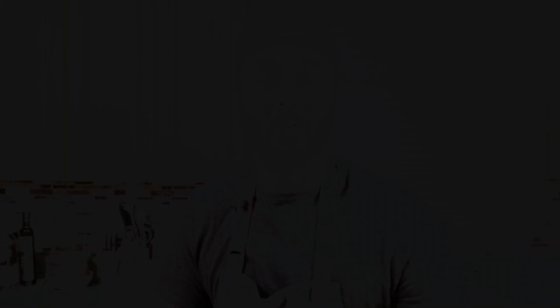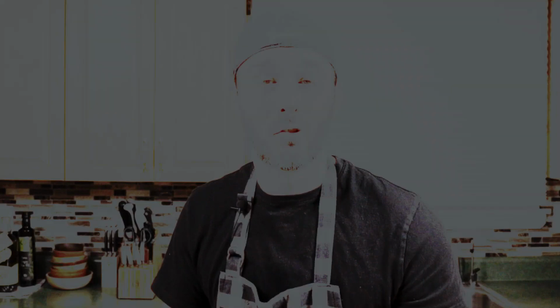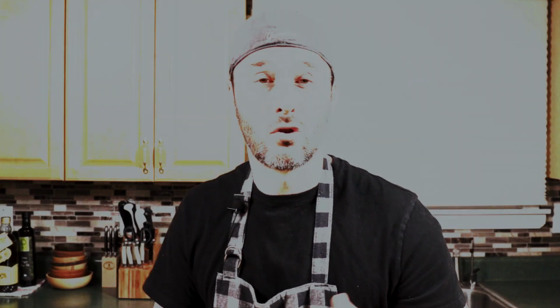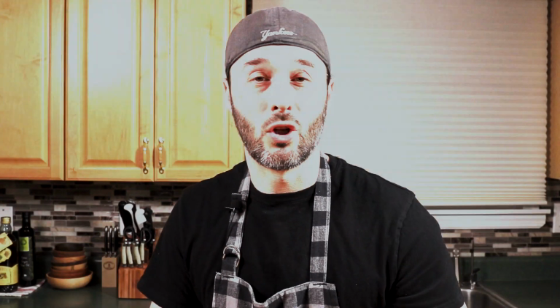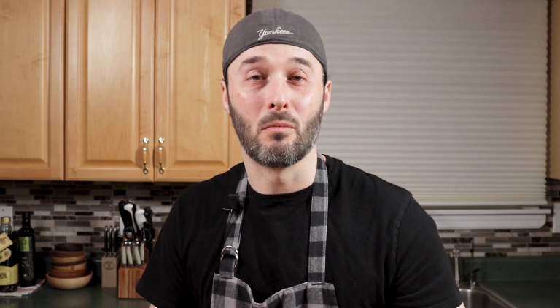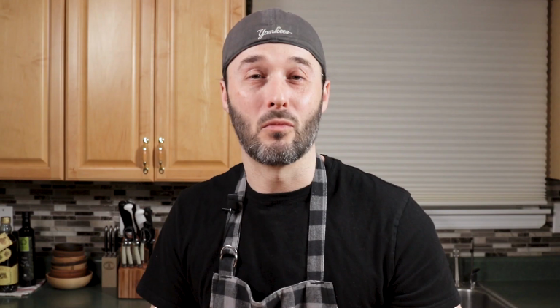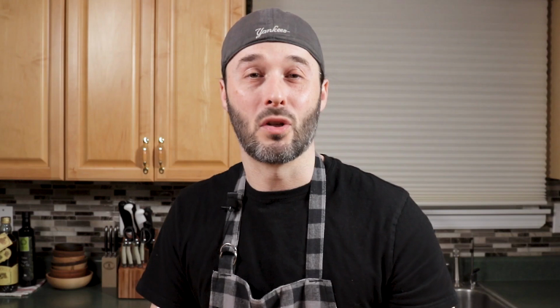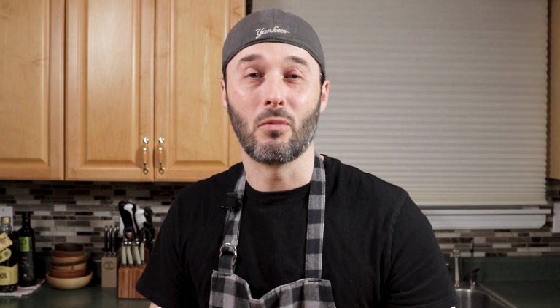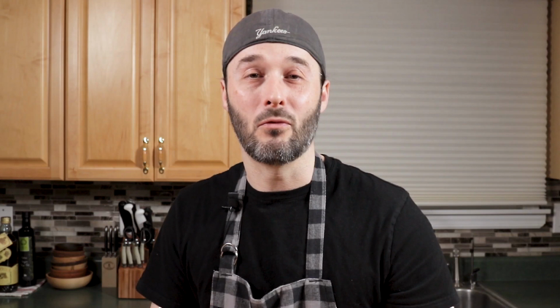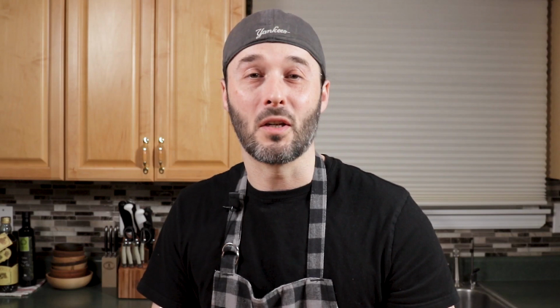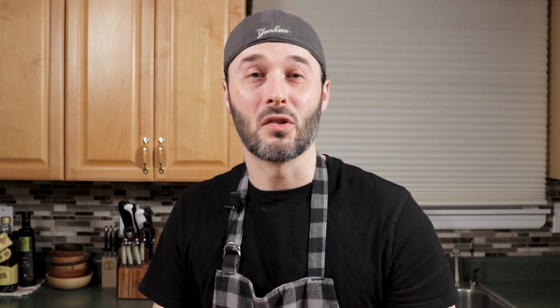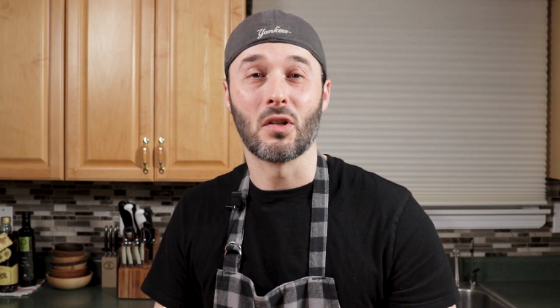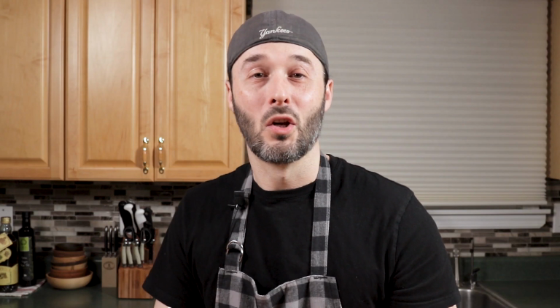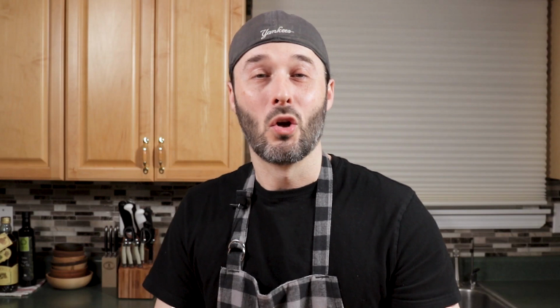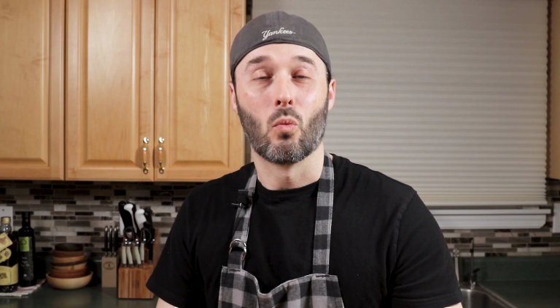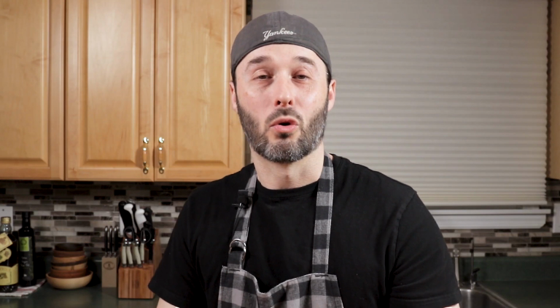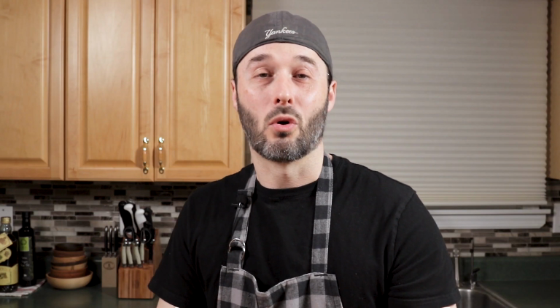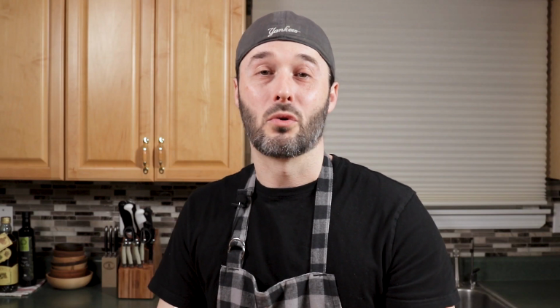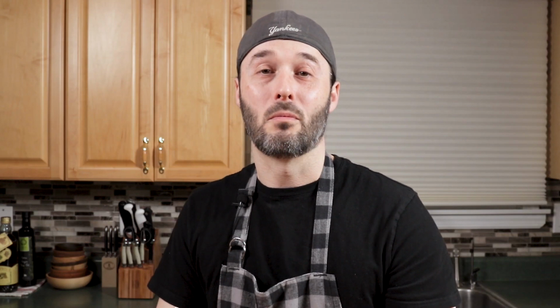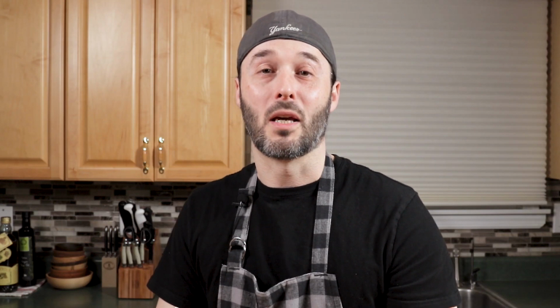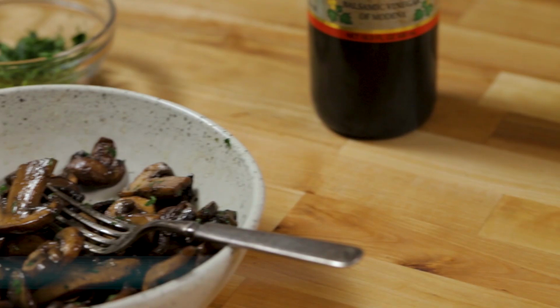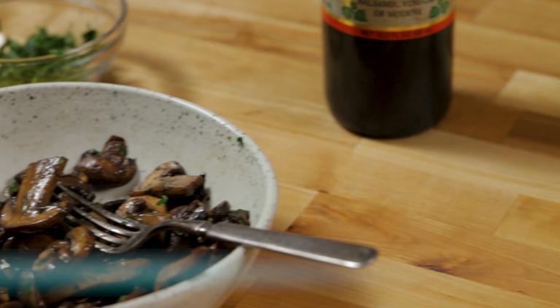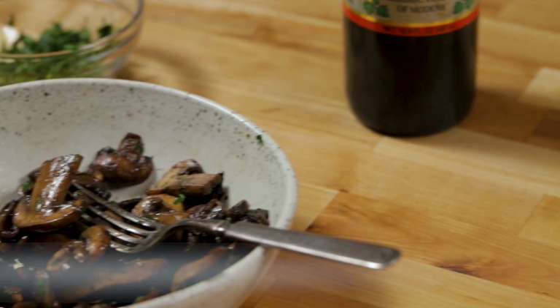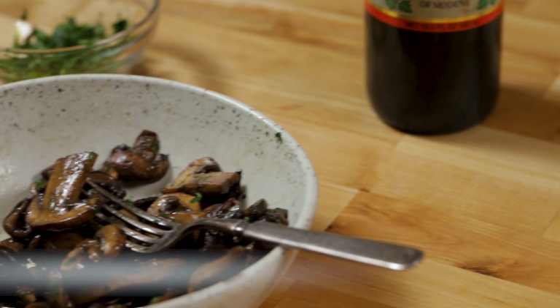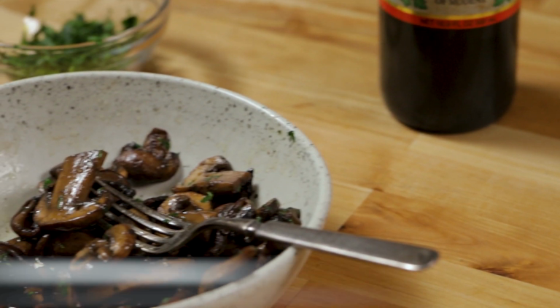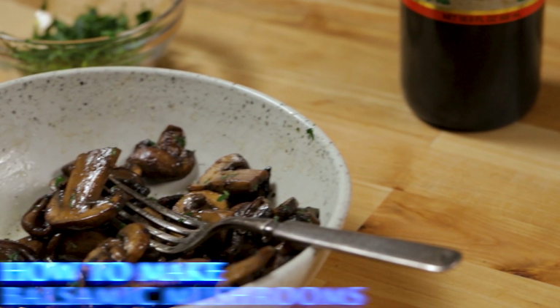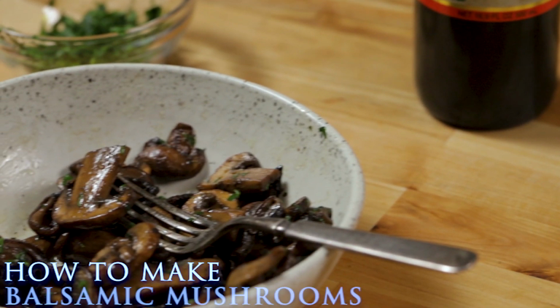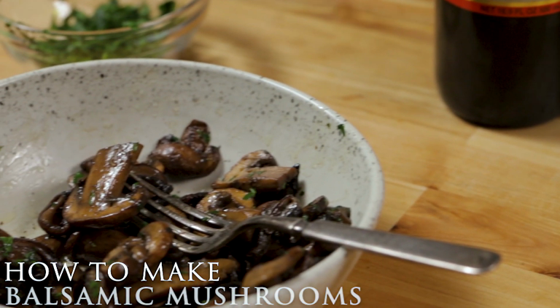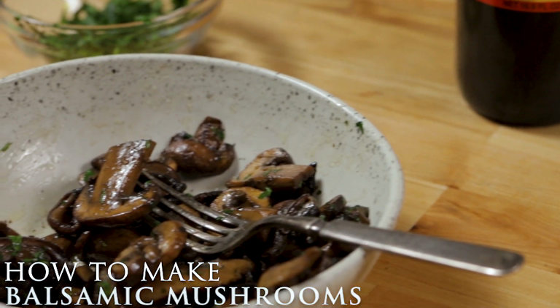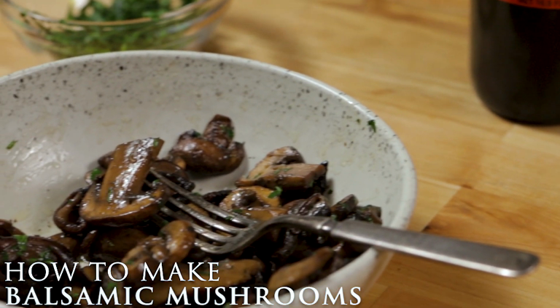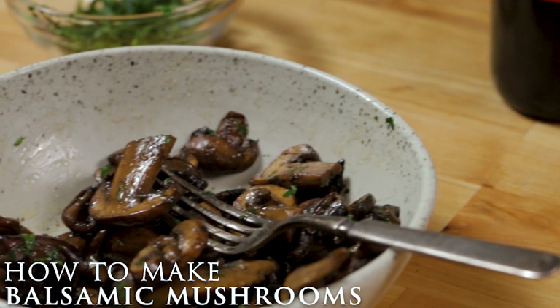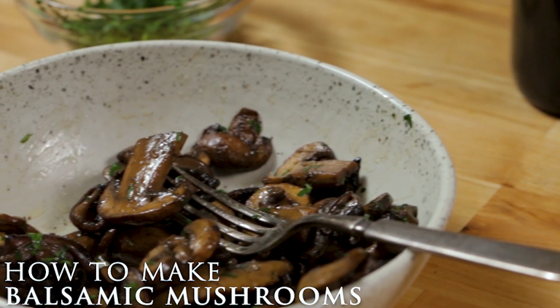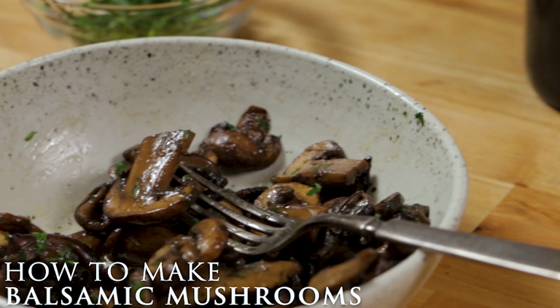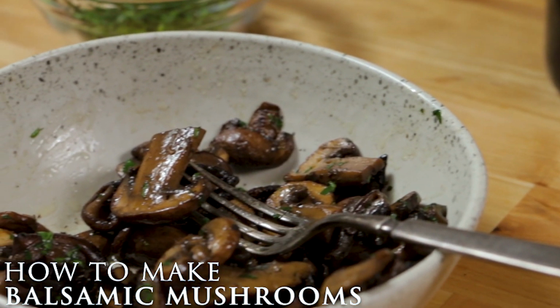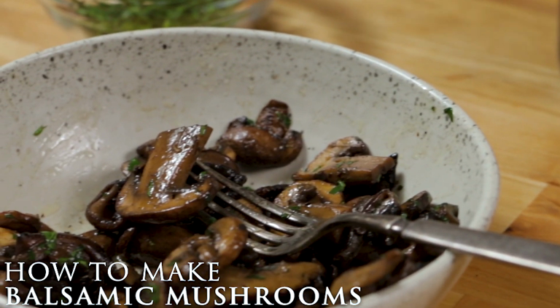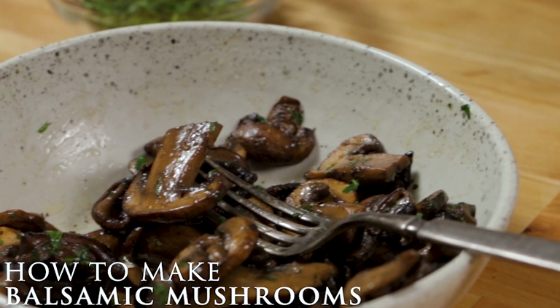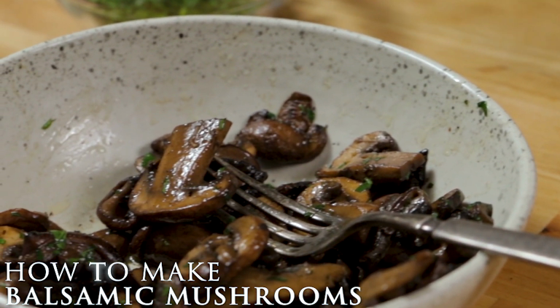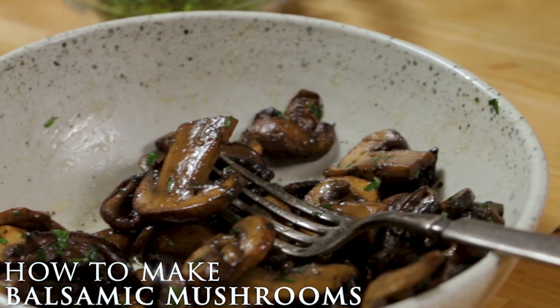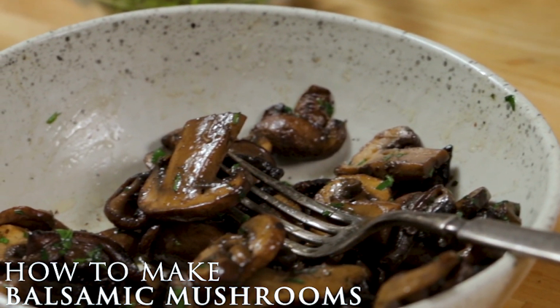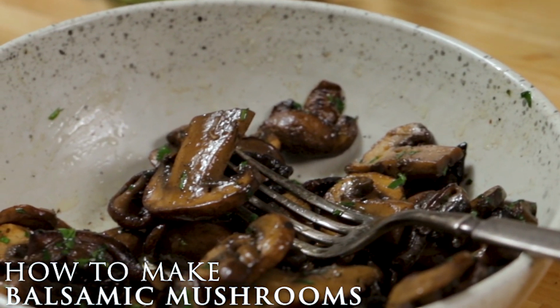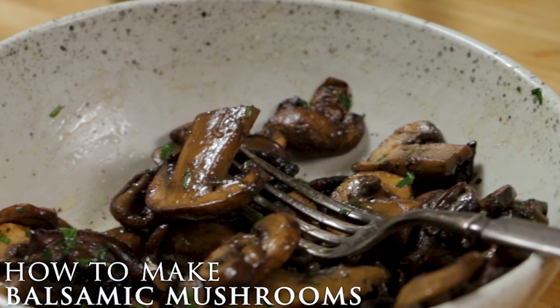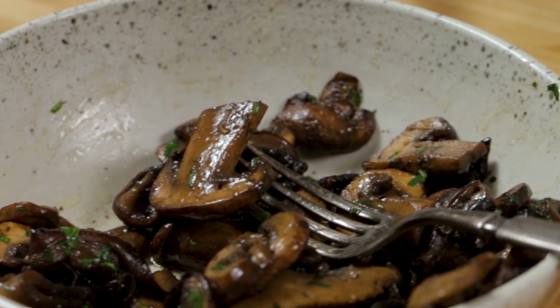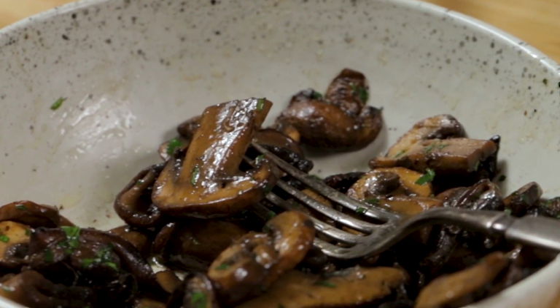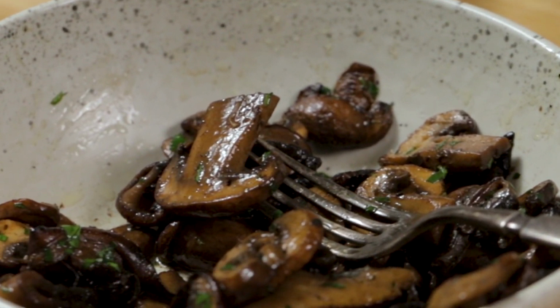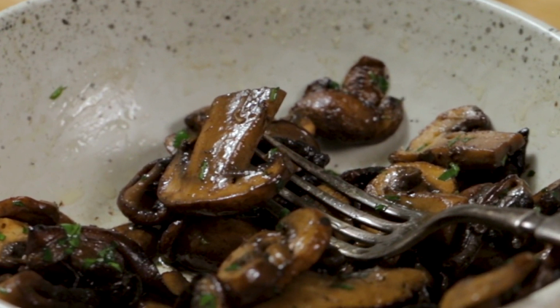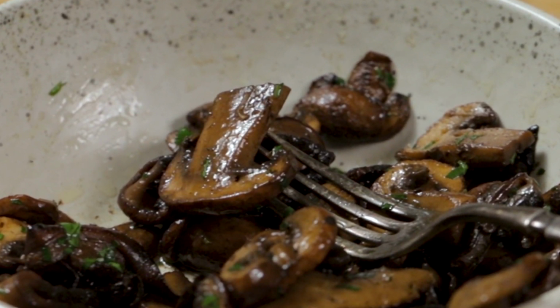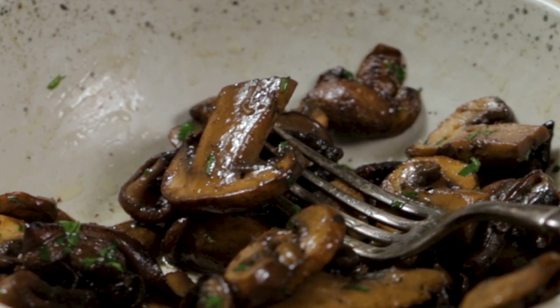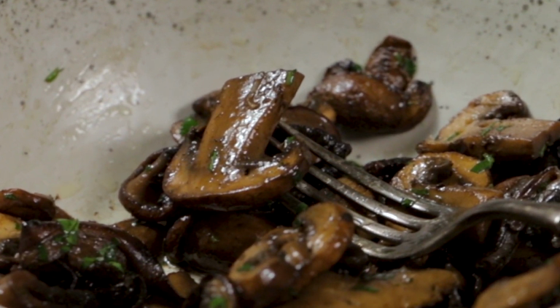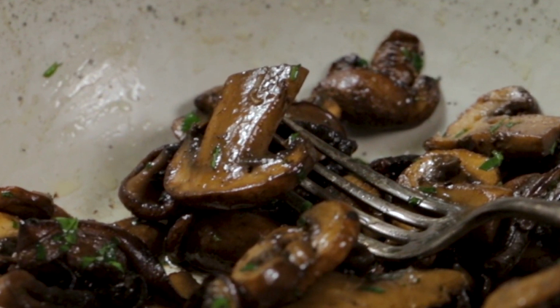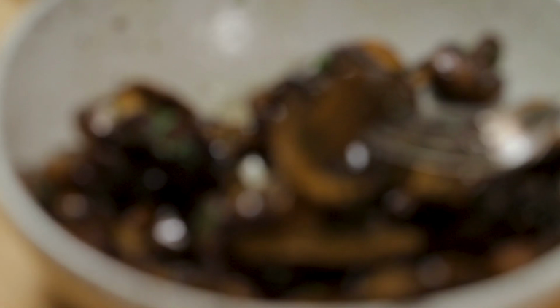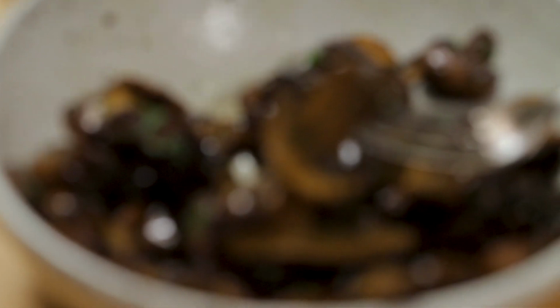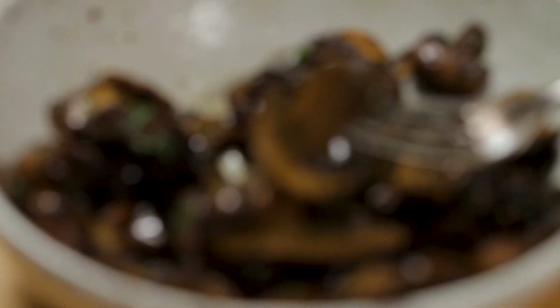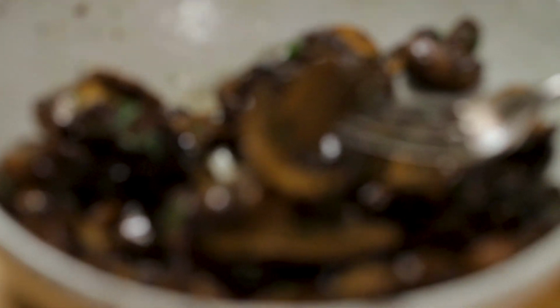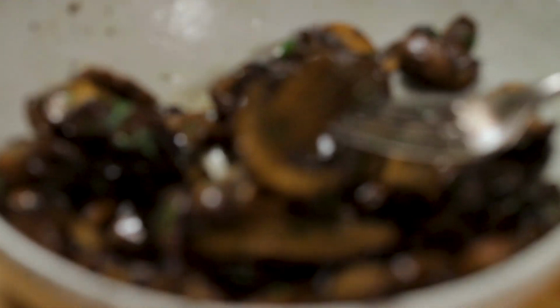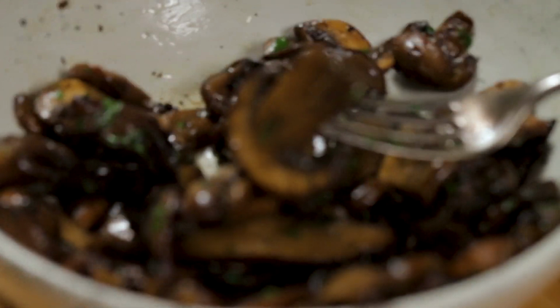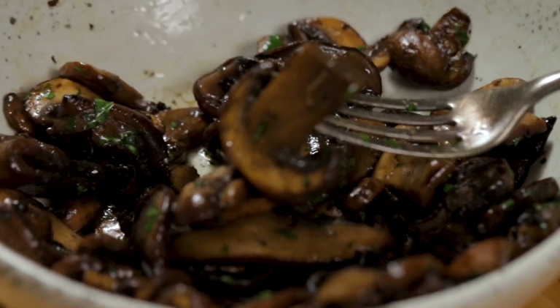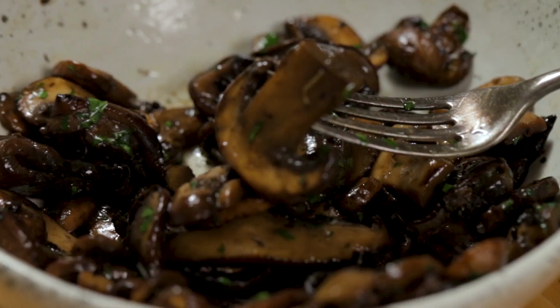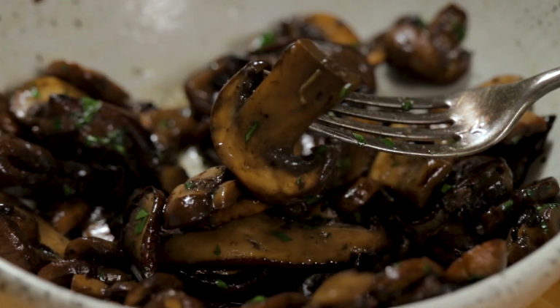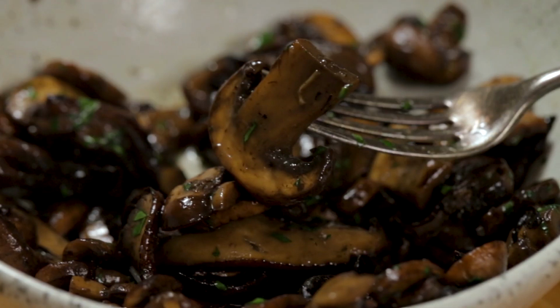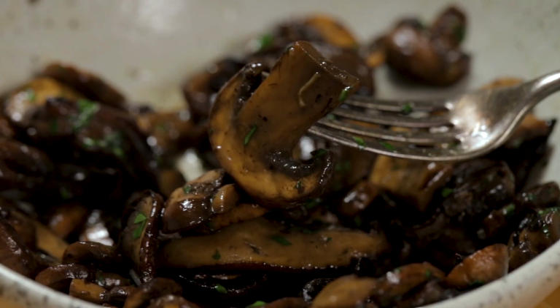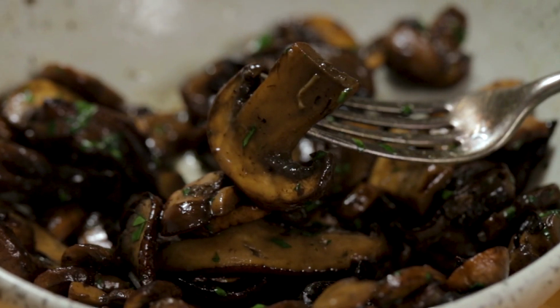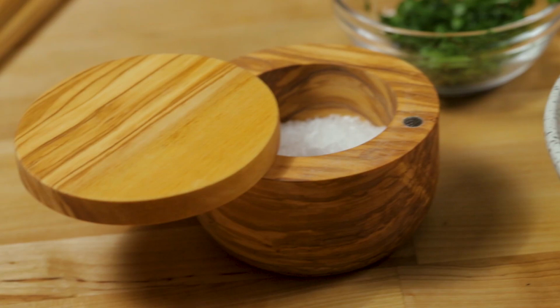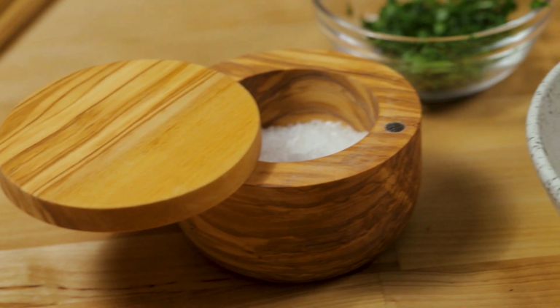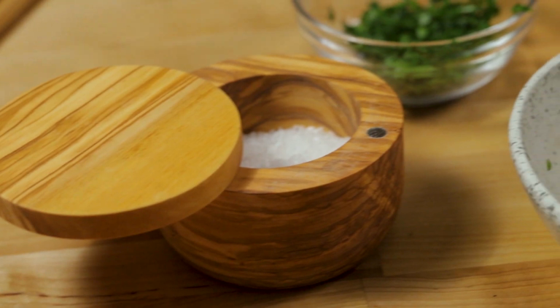This is Jim, Sip N' Feast. We're going to make balsamic mushrooms. They look like this. They are so good.